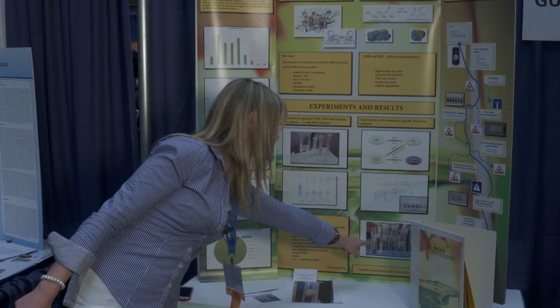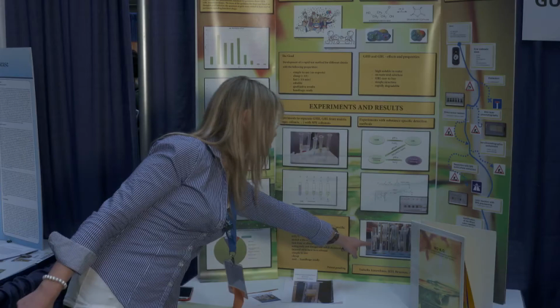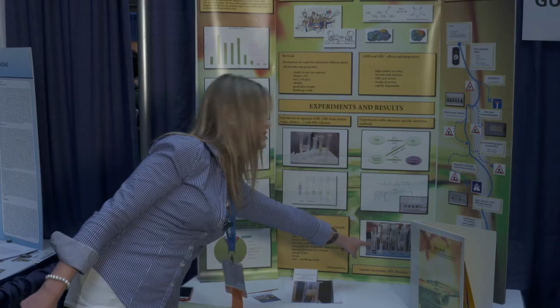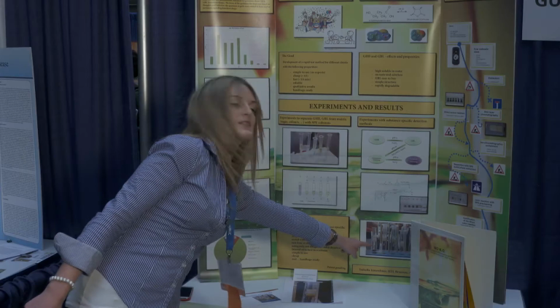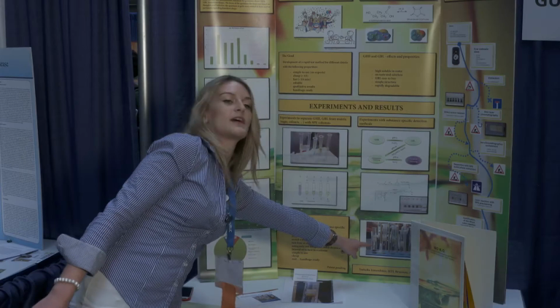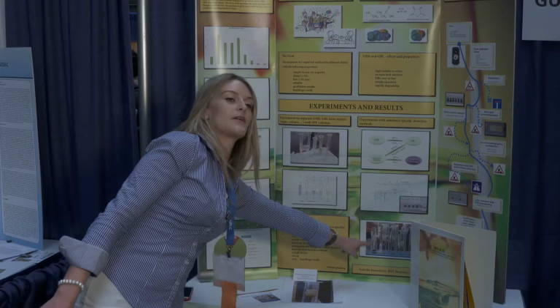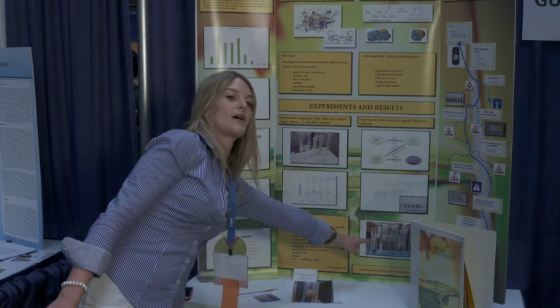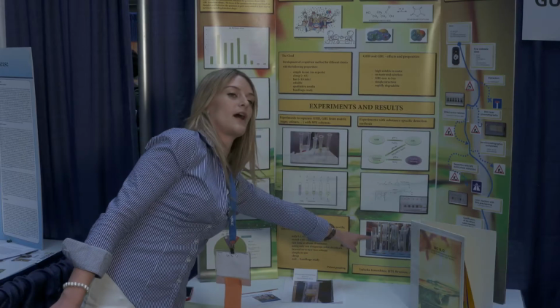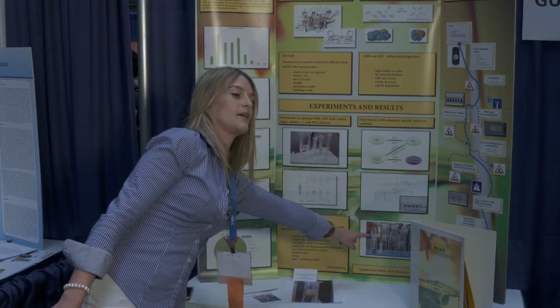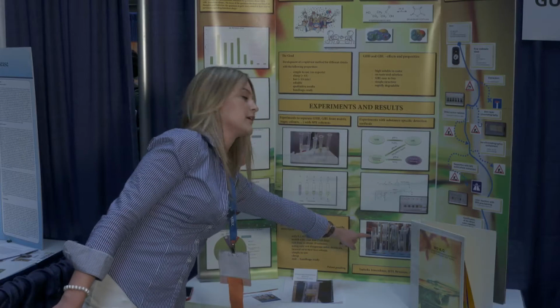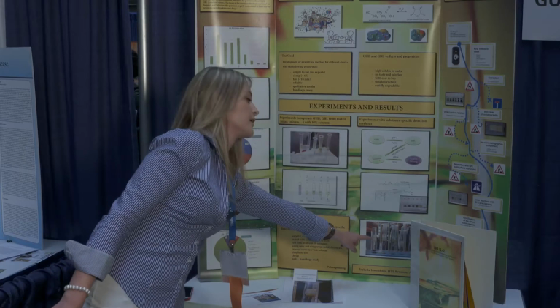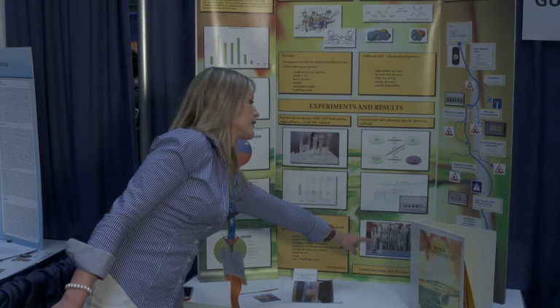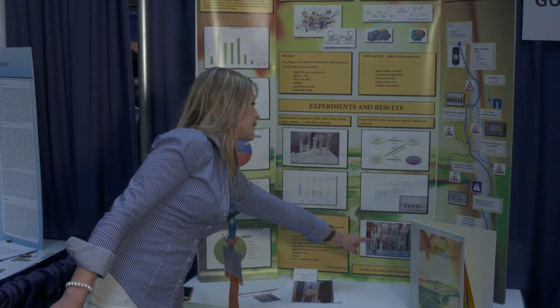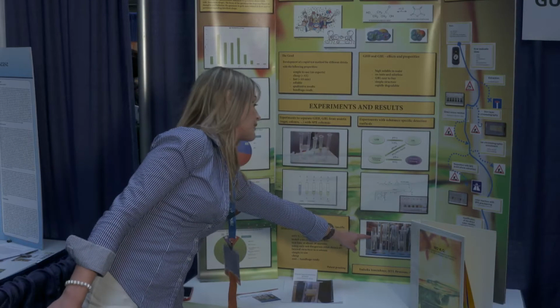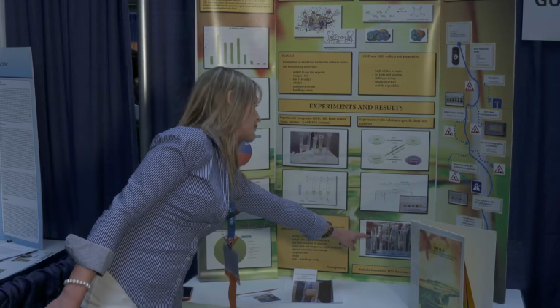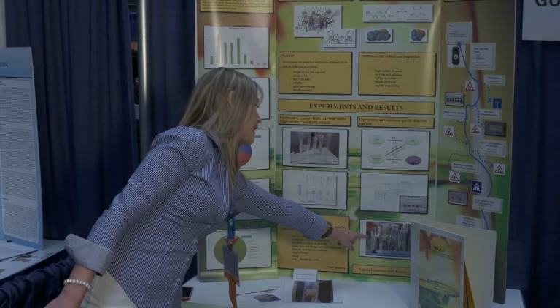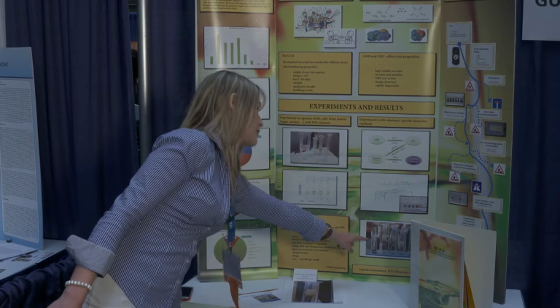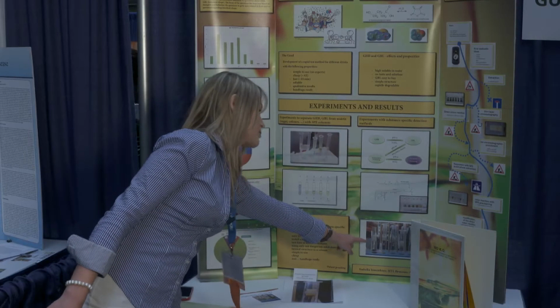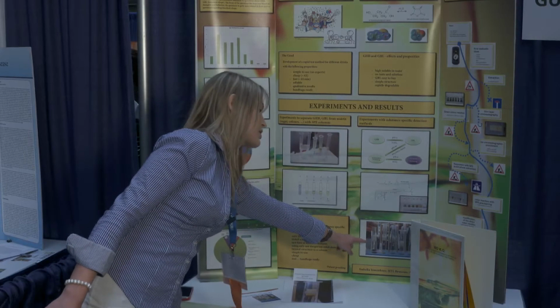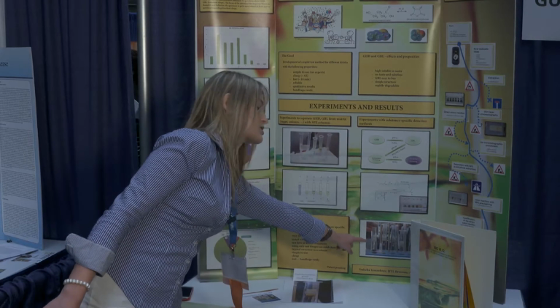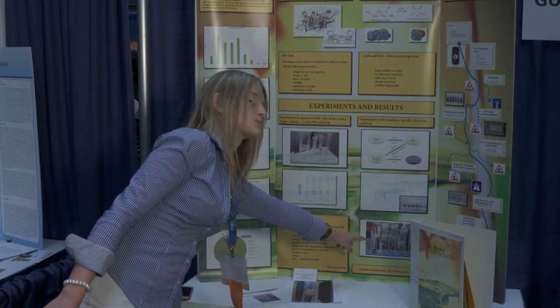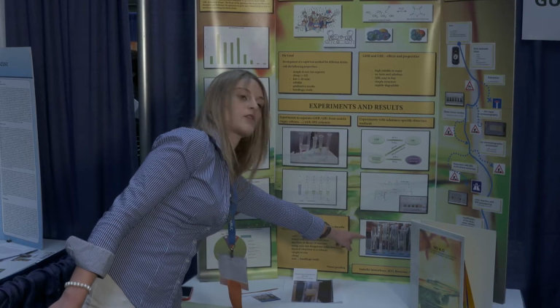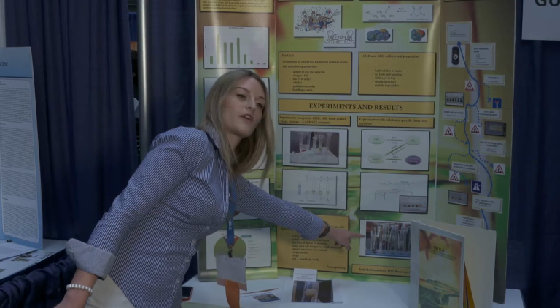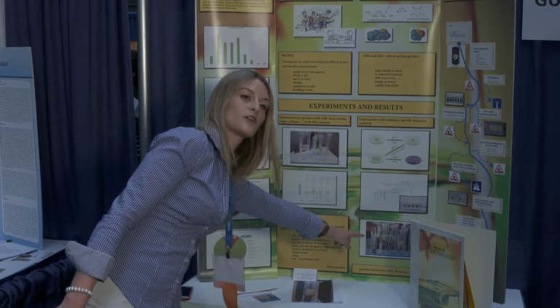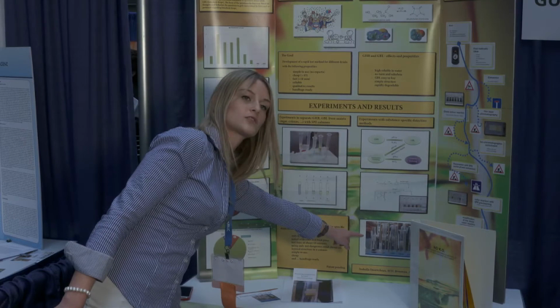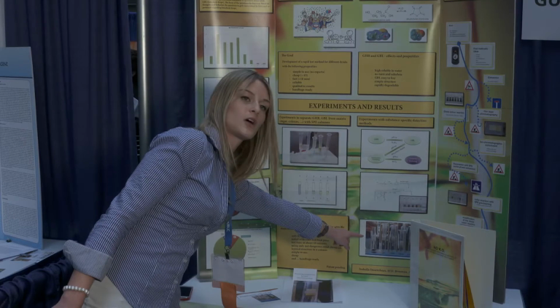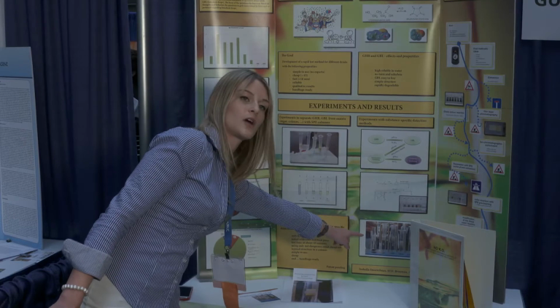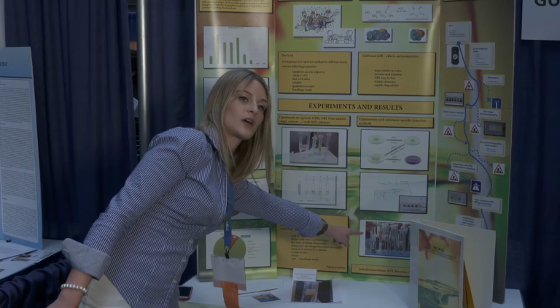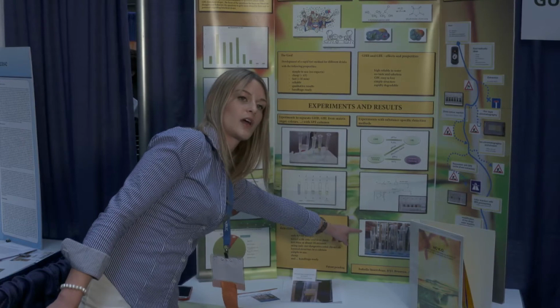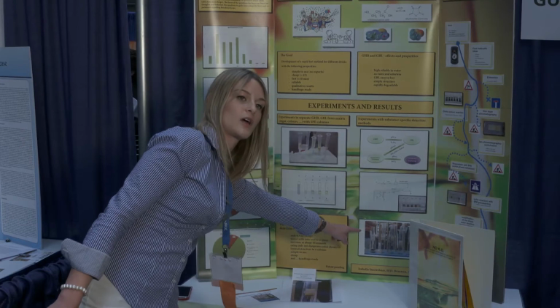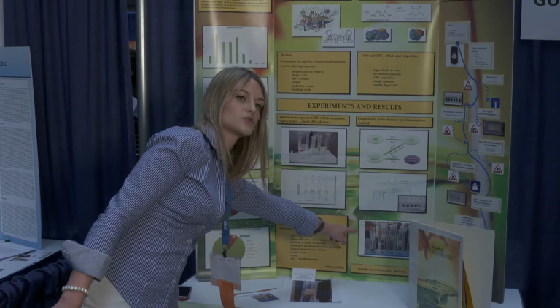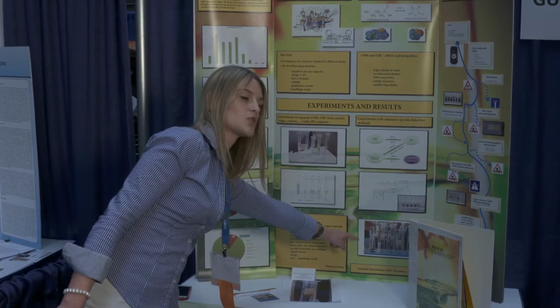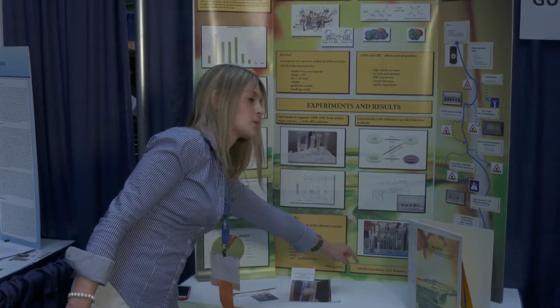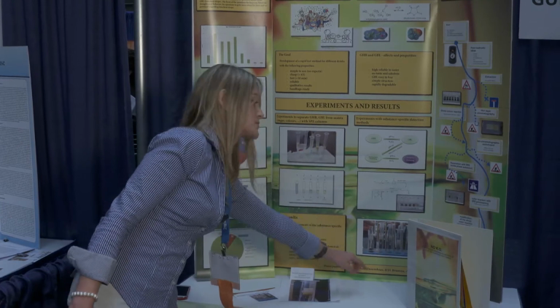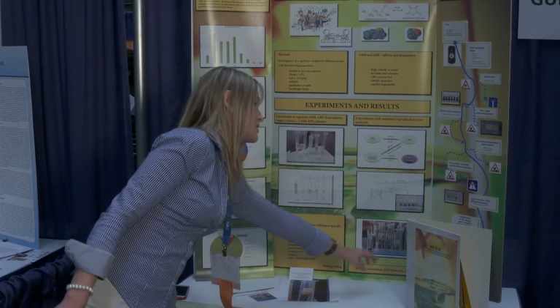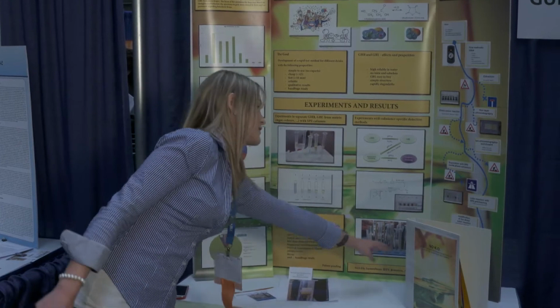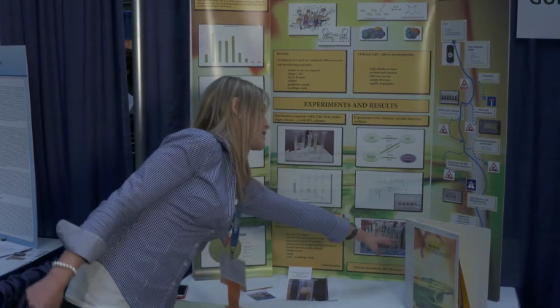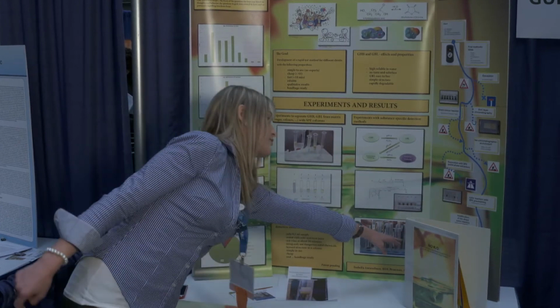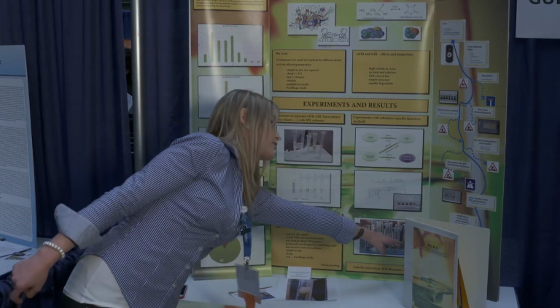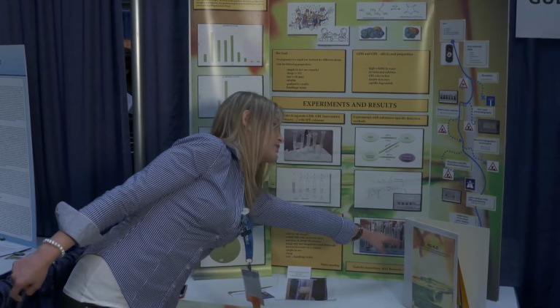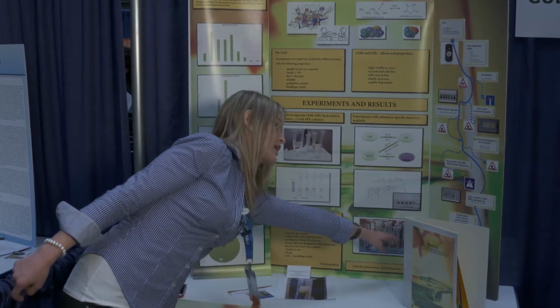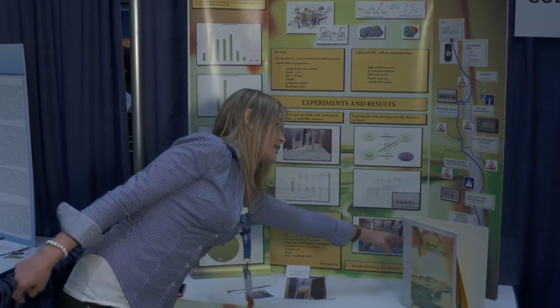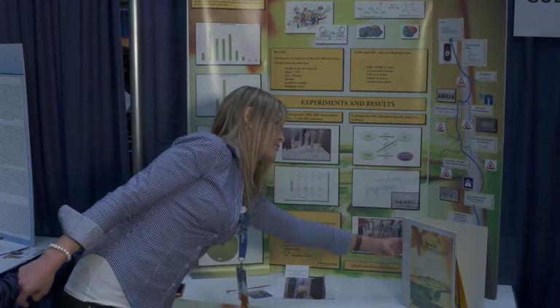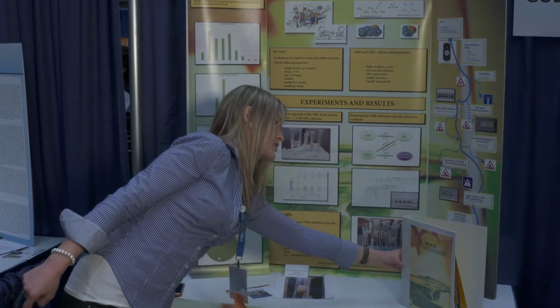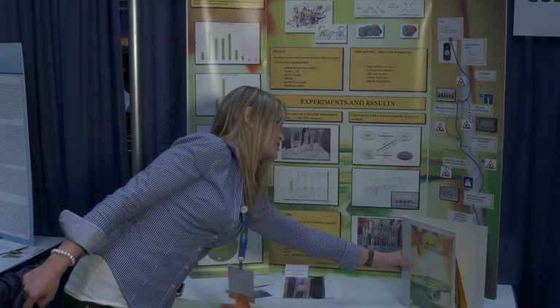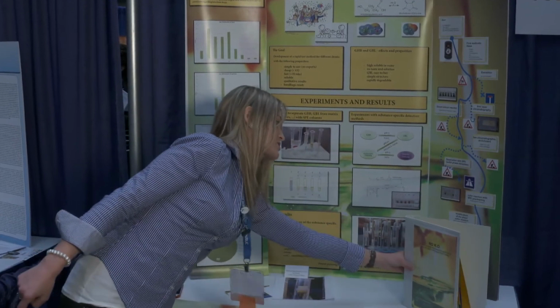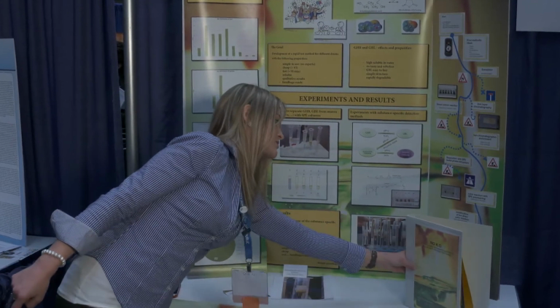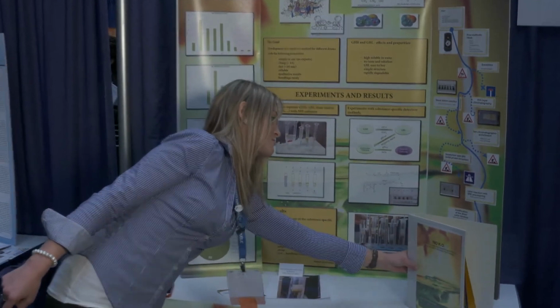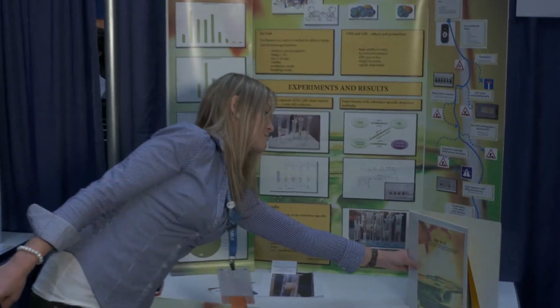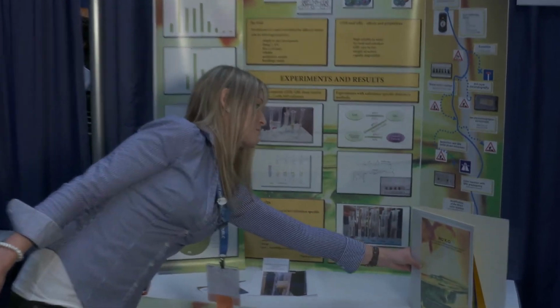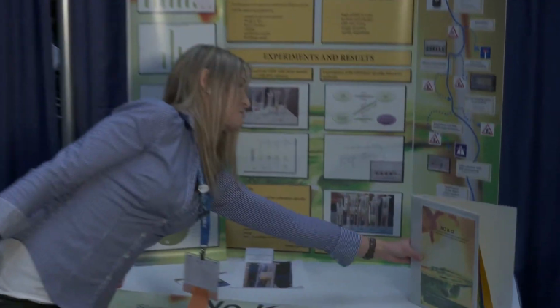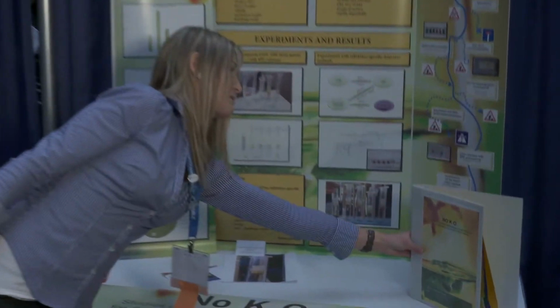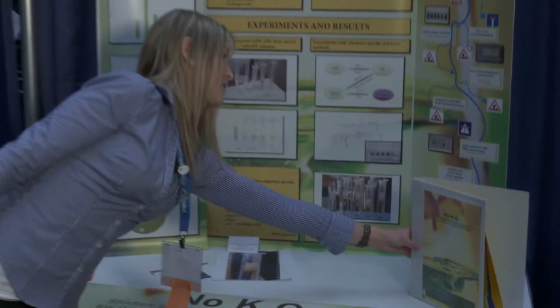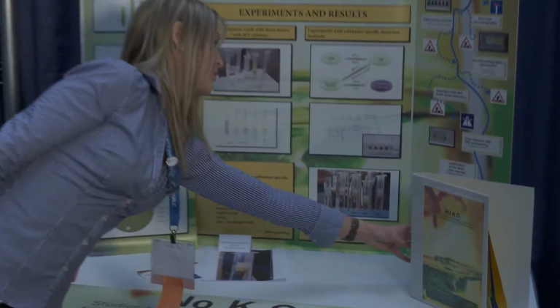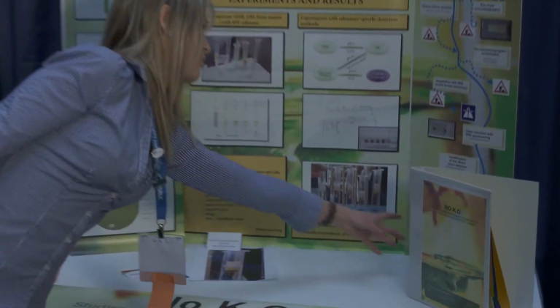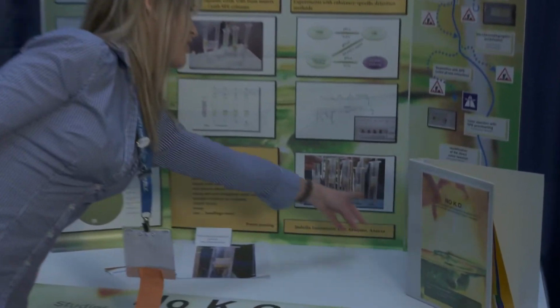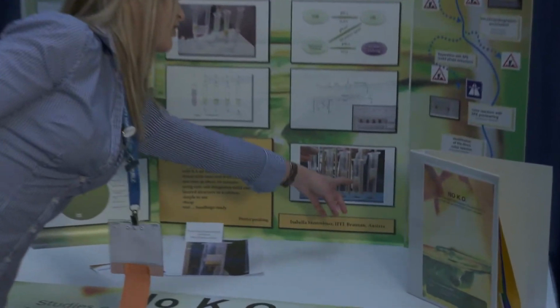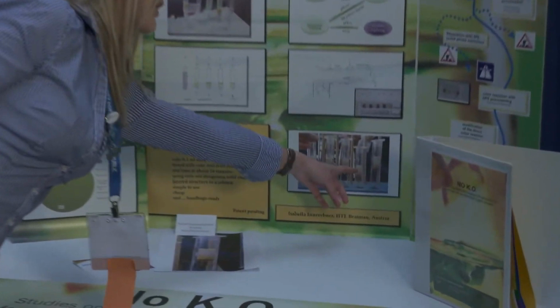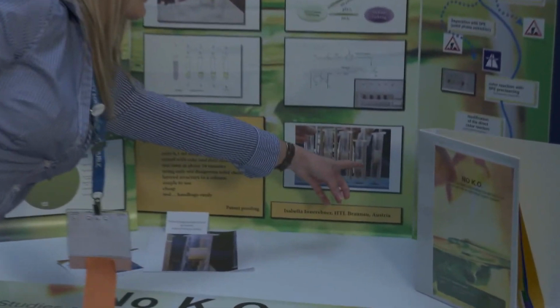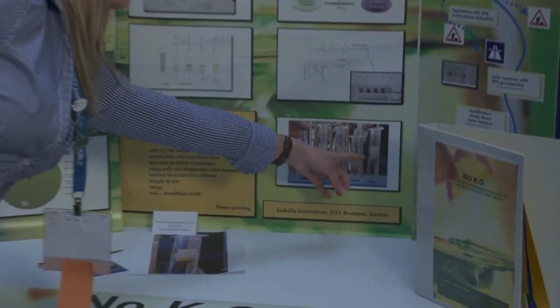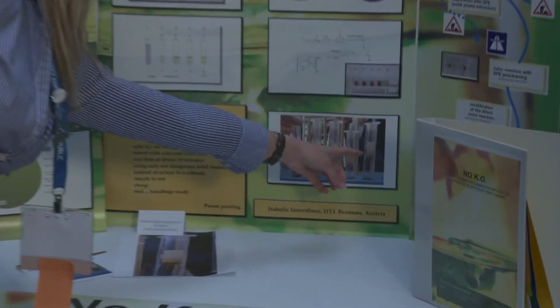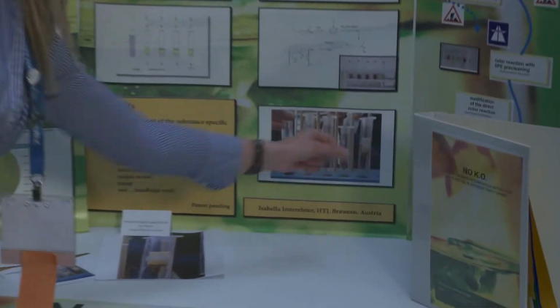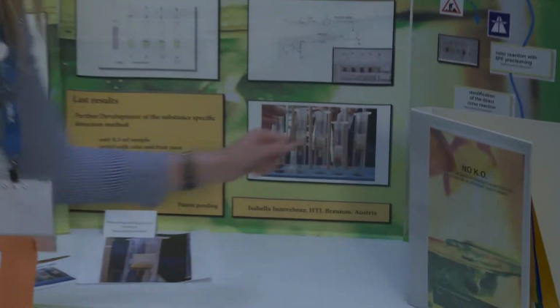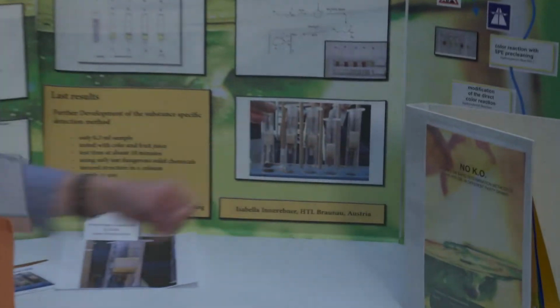There are the color reactions without KO drops, and there are the color reactions with KO drops.